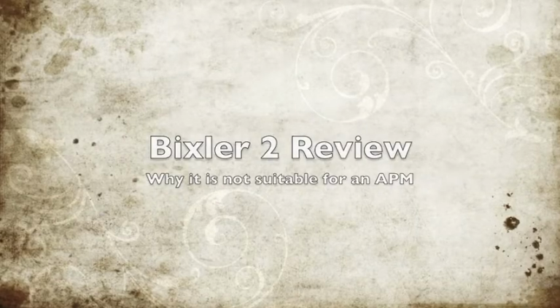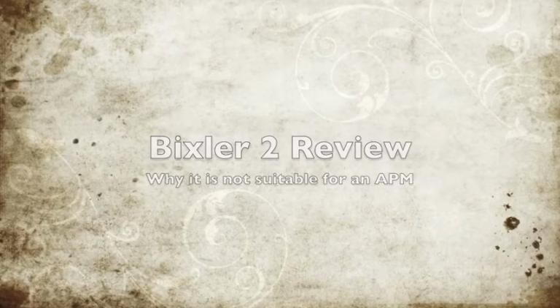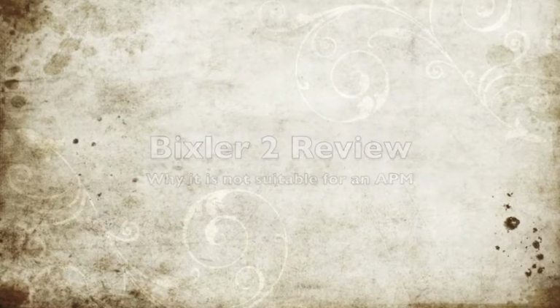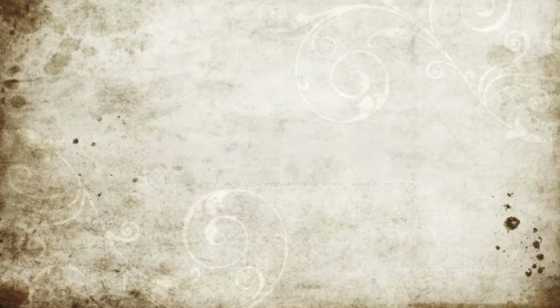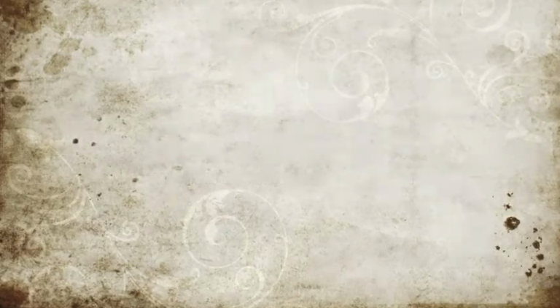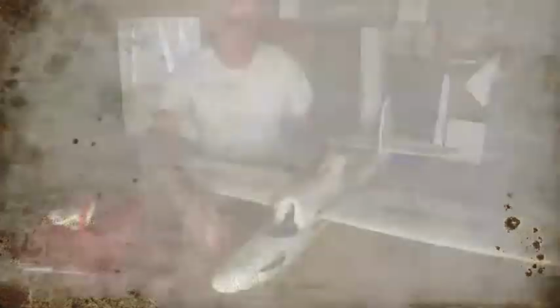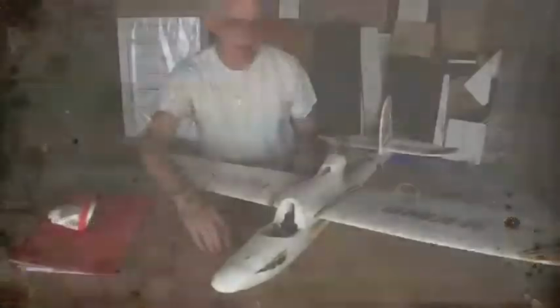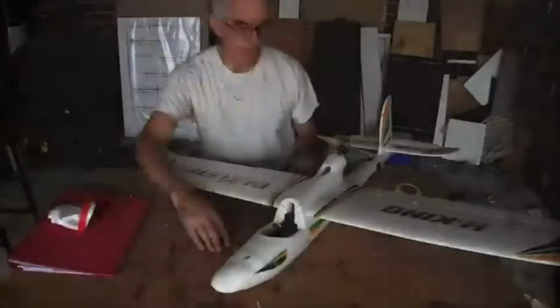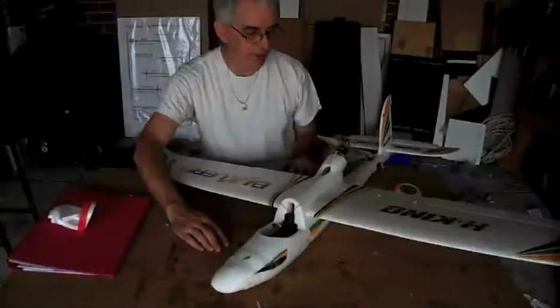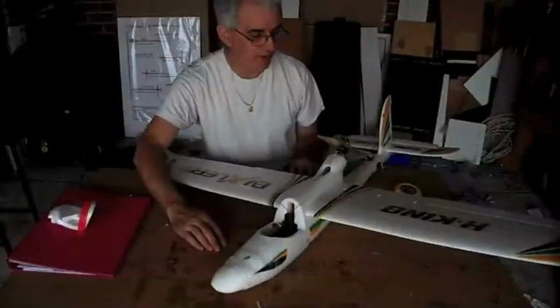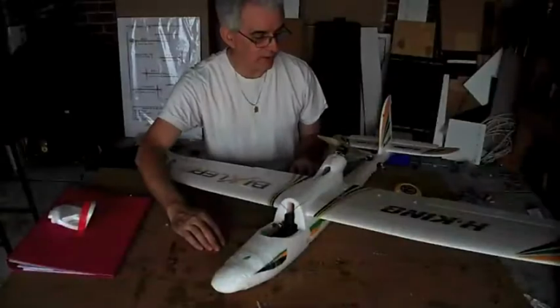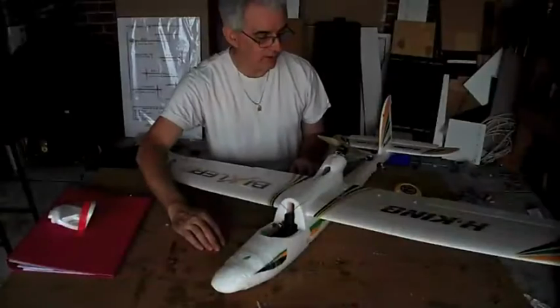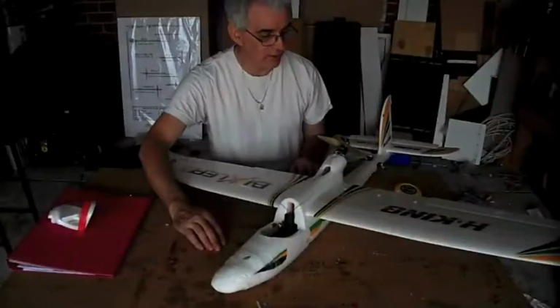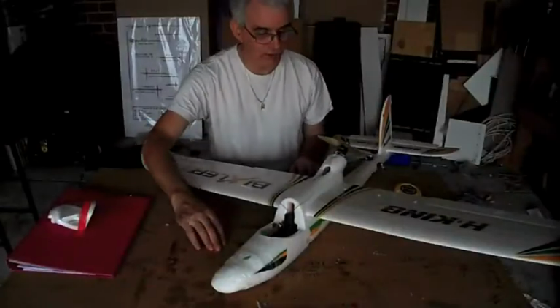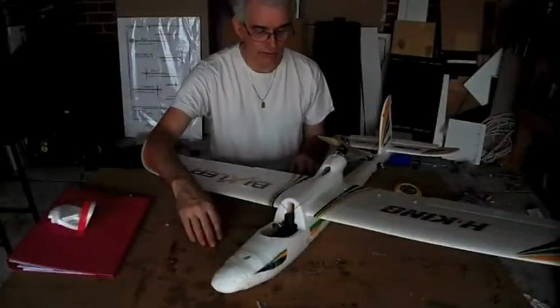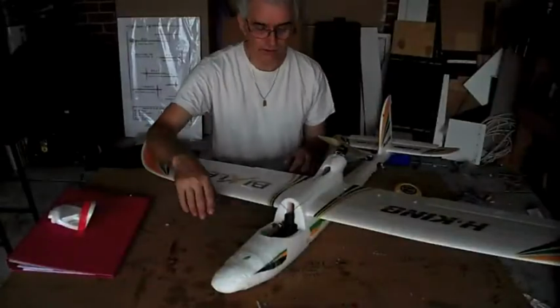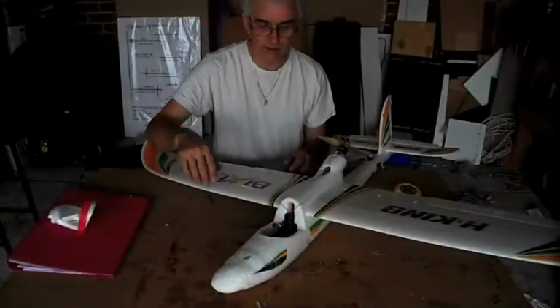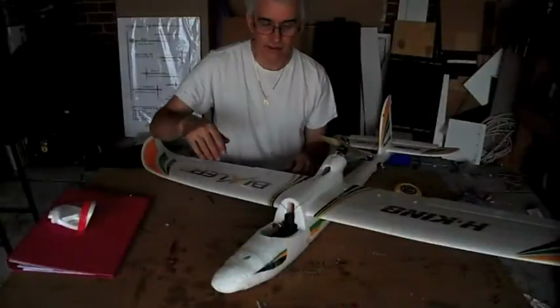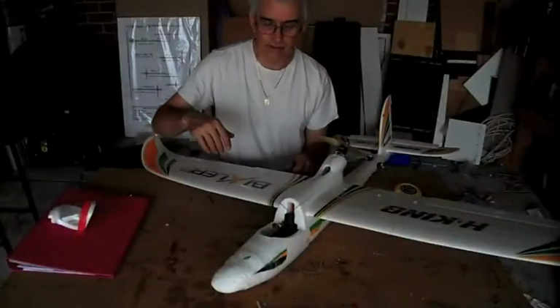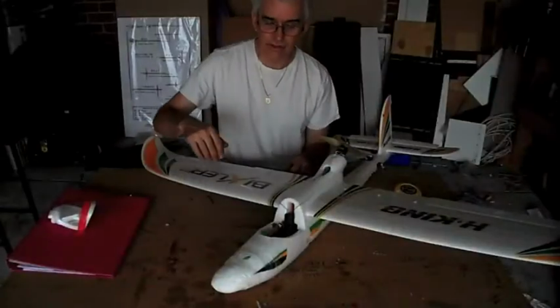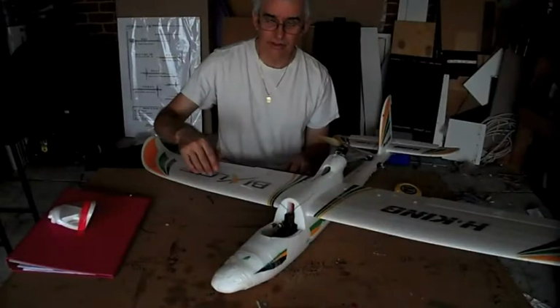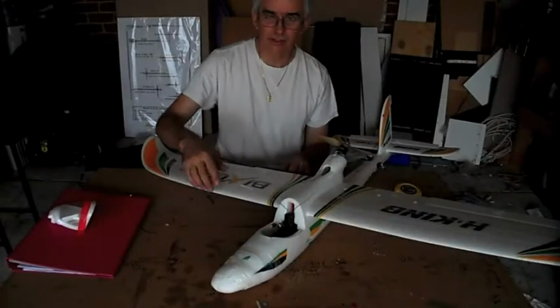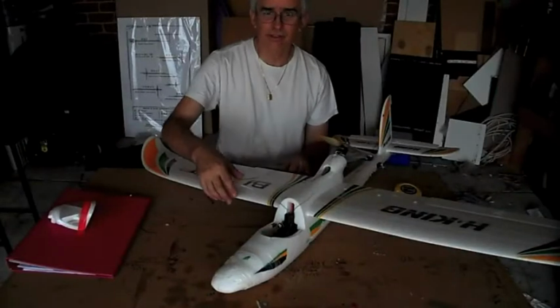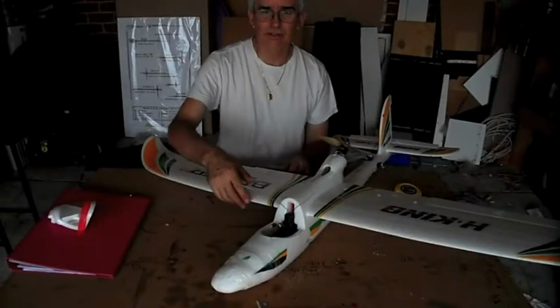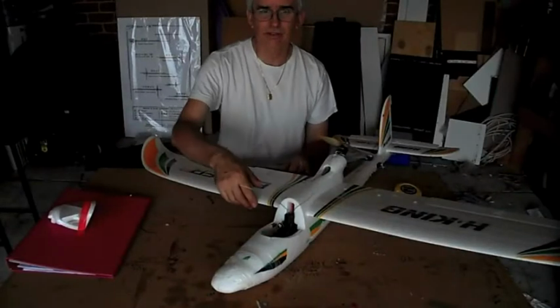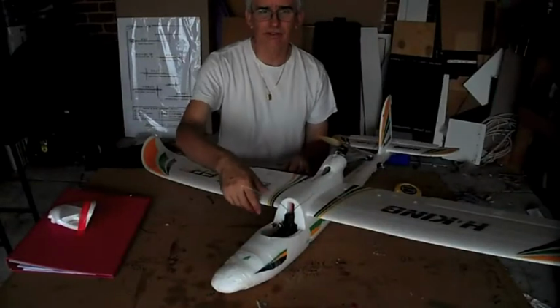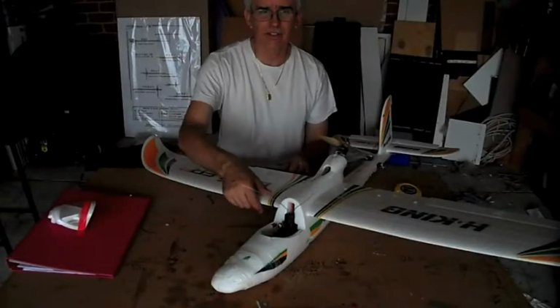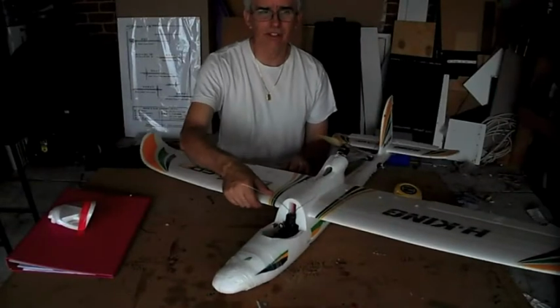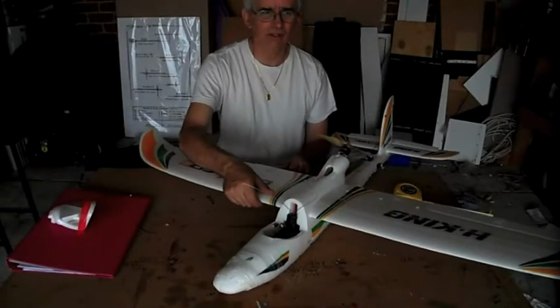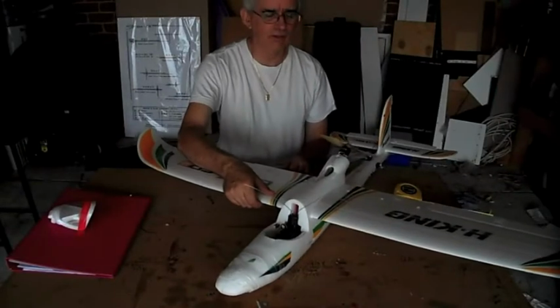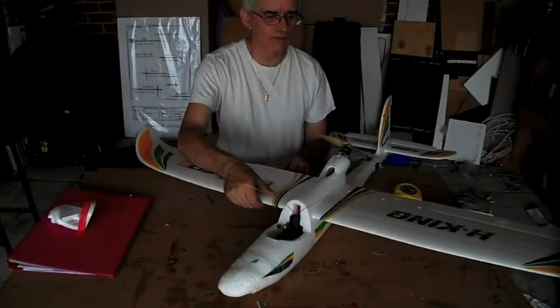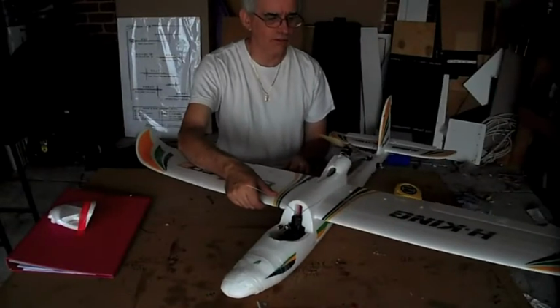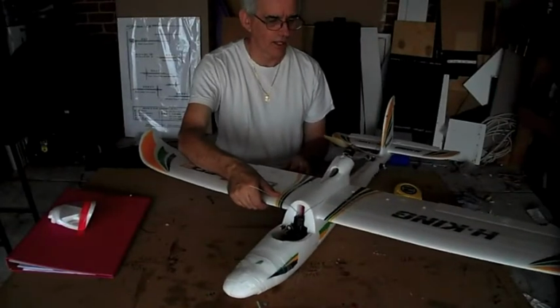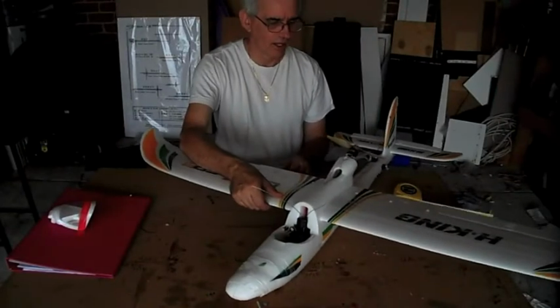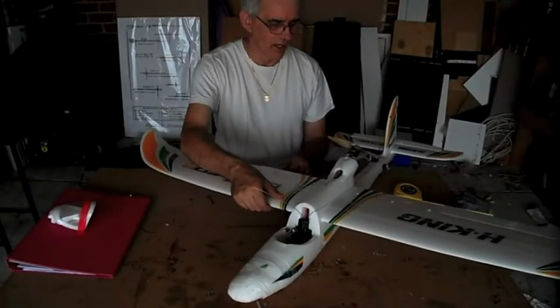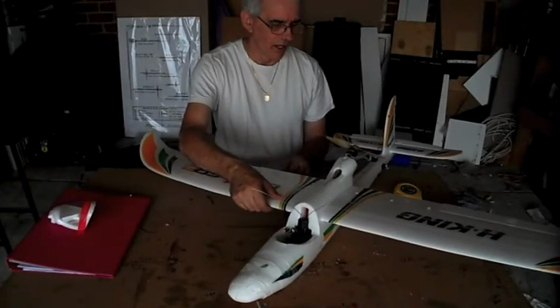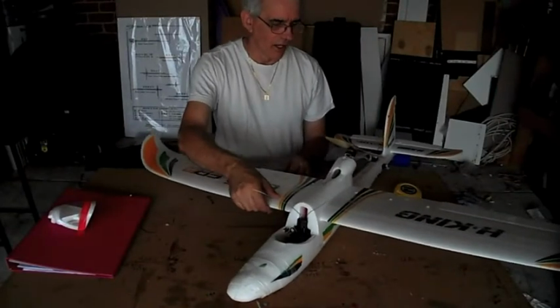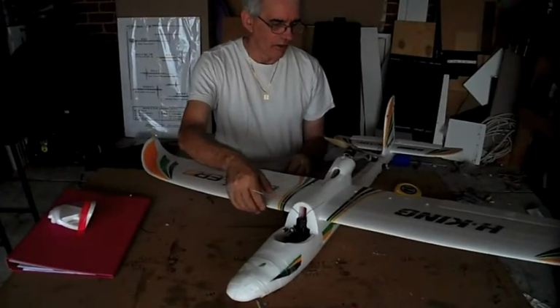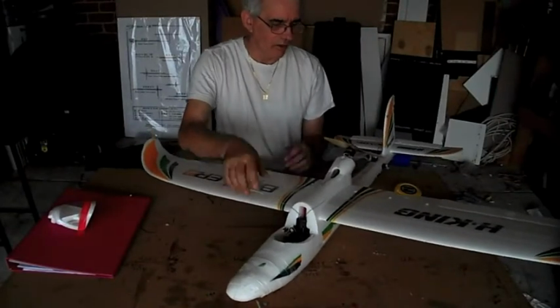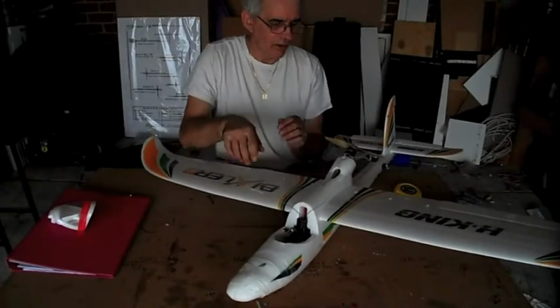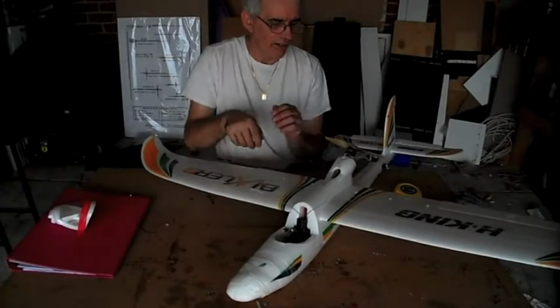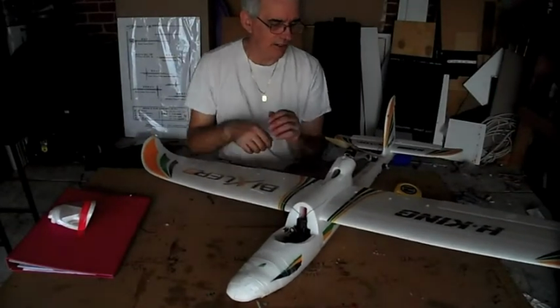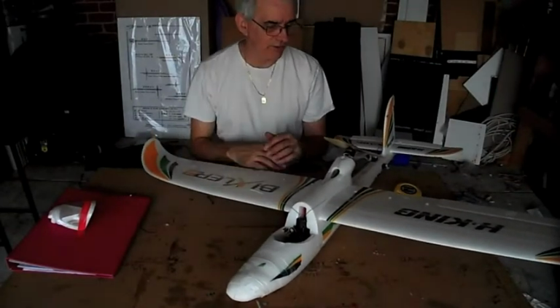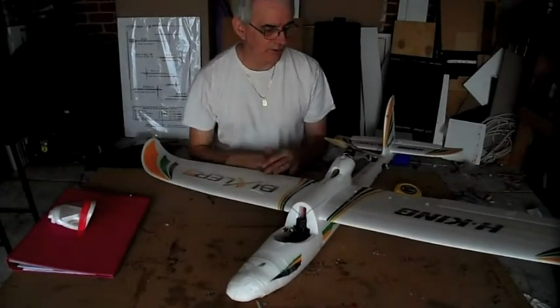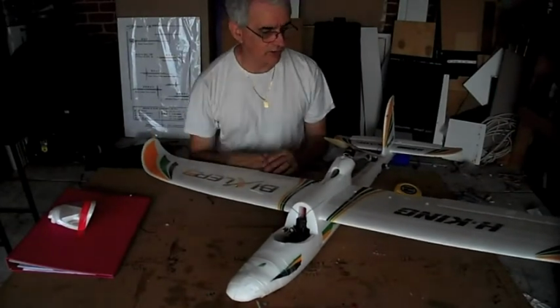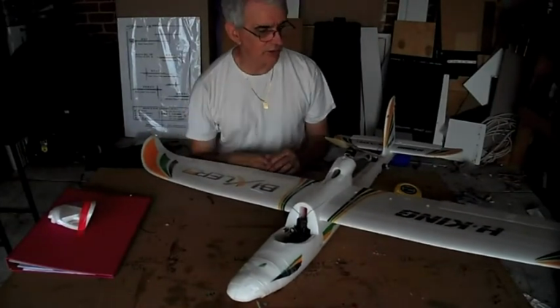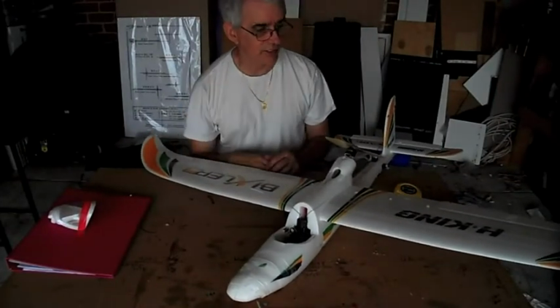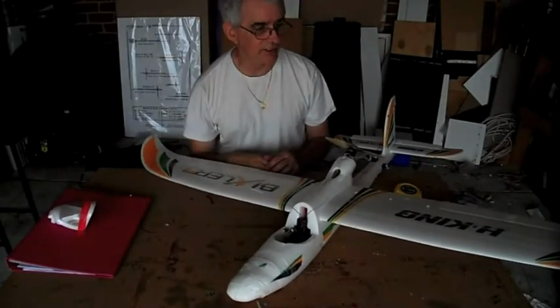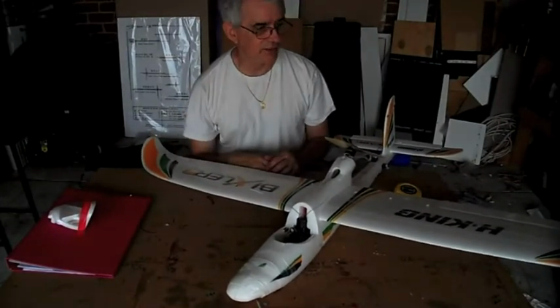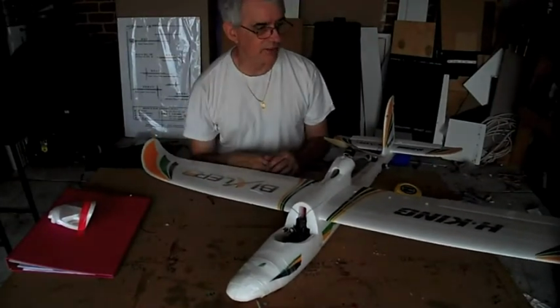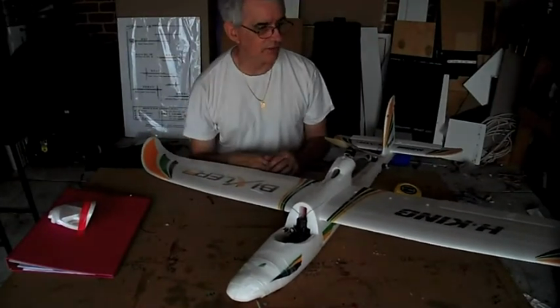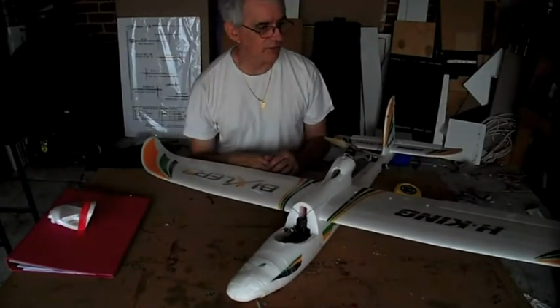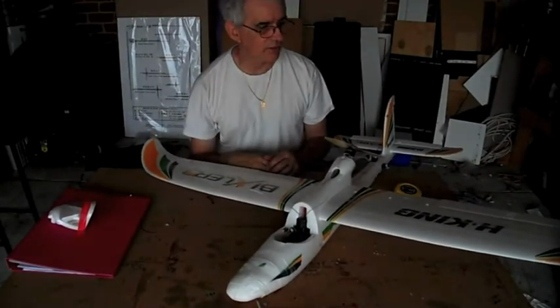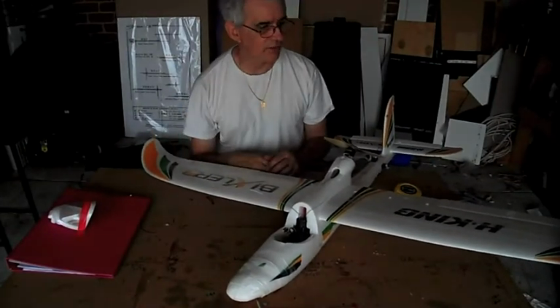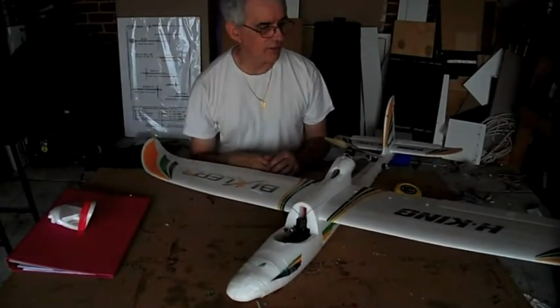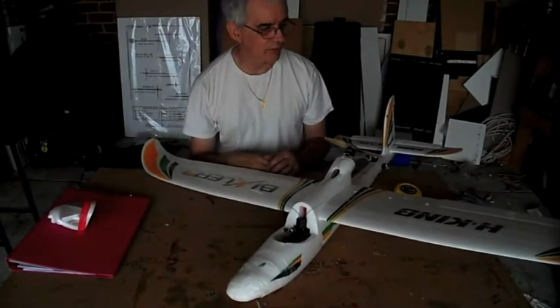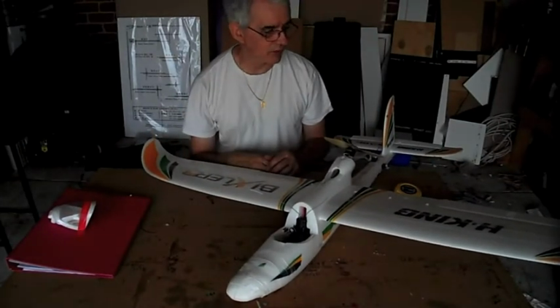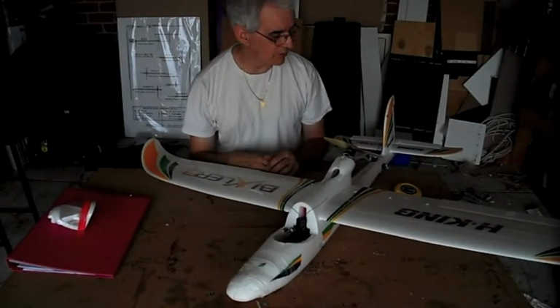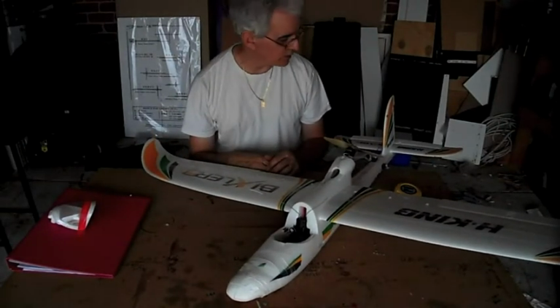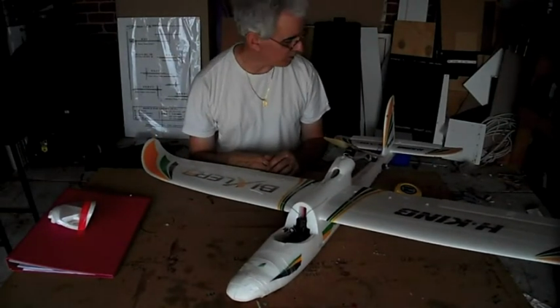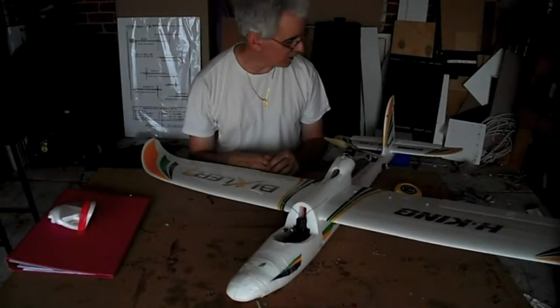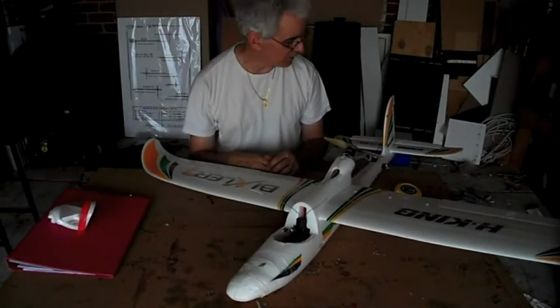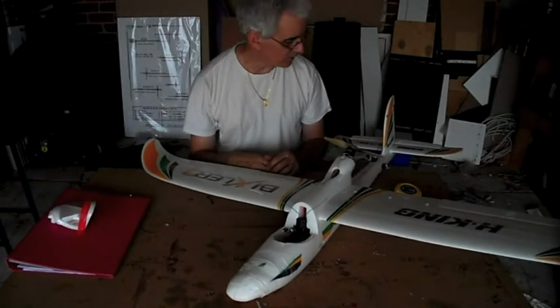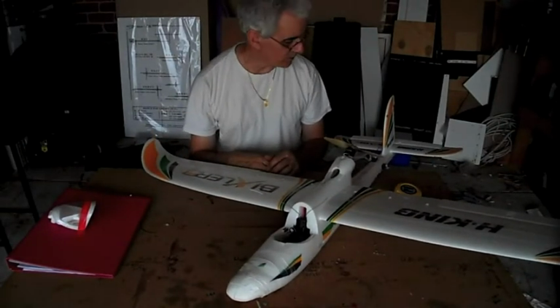Hi, I'm Bixler2 and this is just a short video on why unfortunately it's not a very good FPV platform.